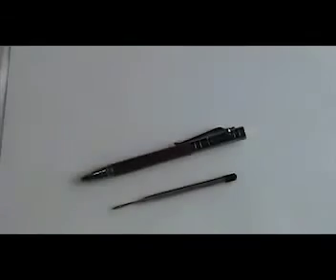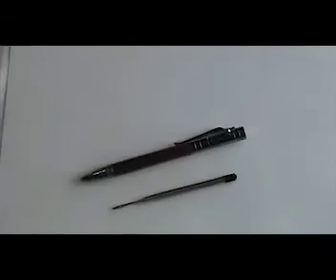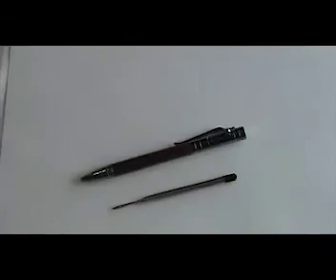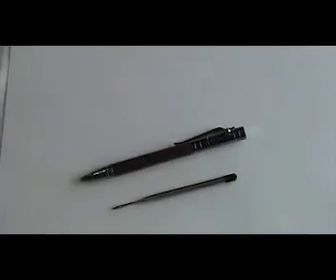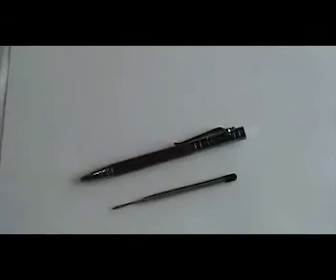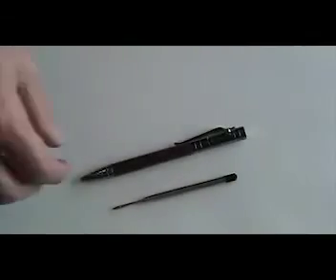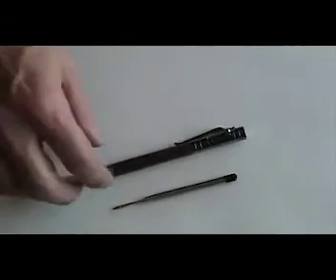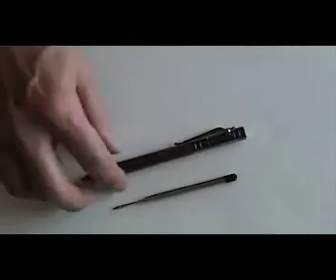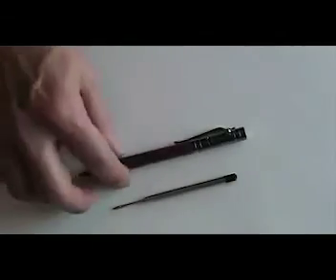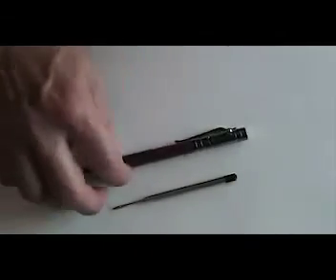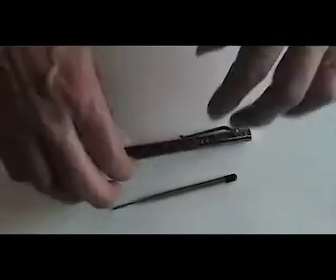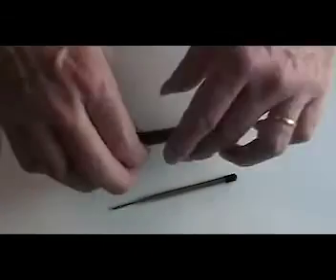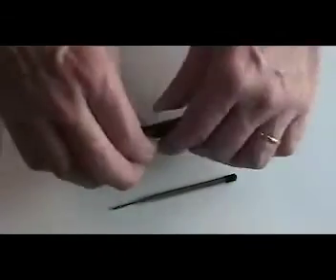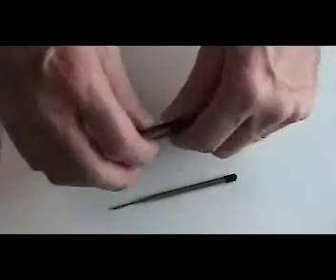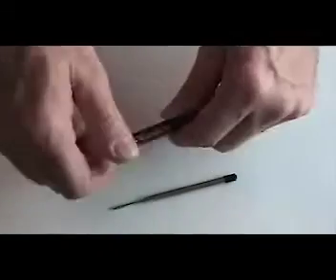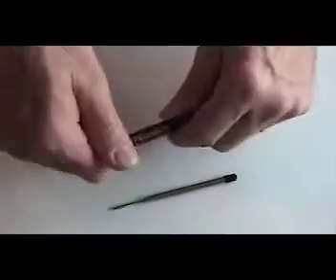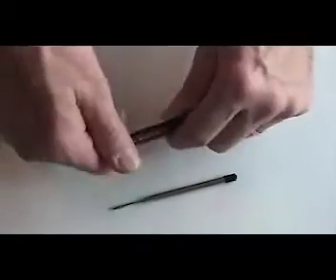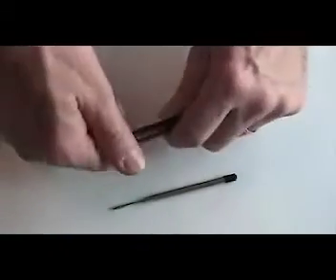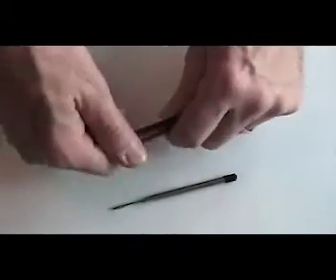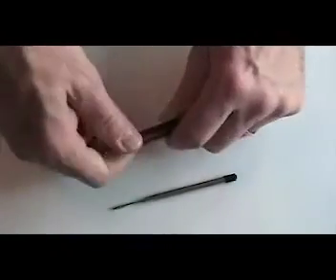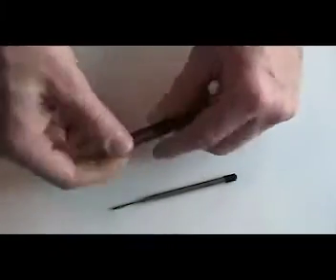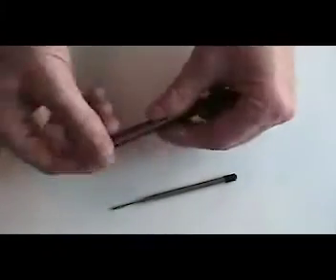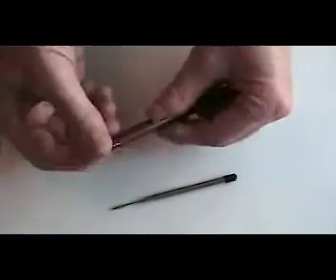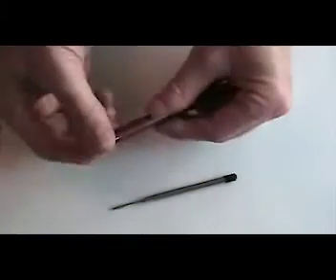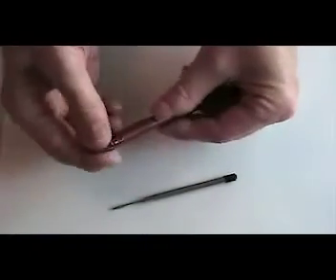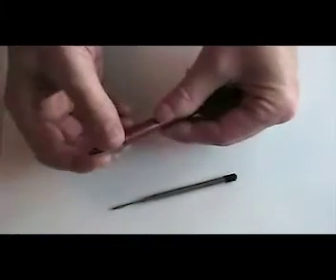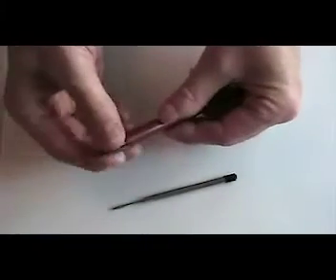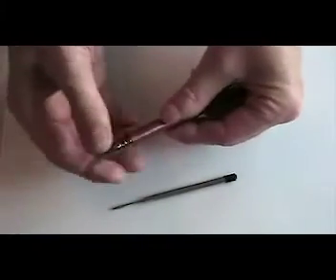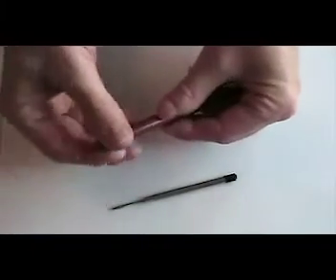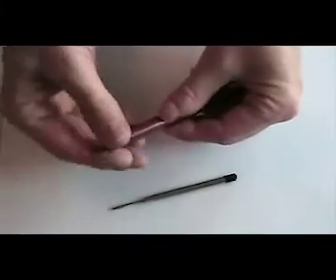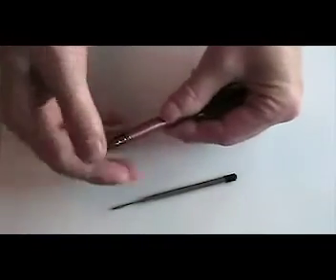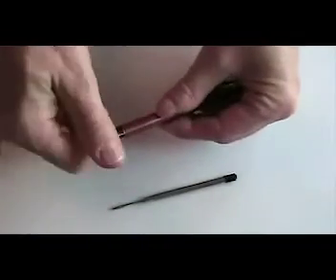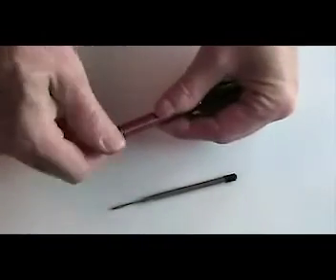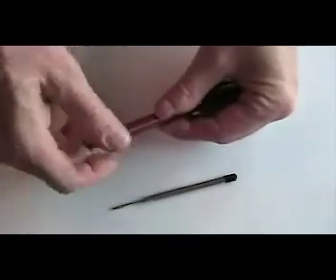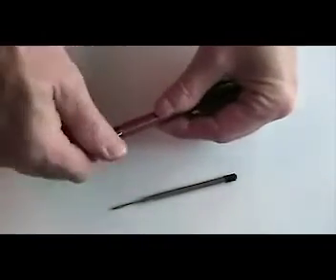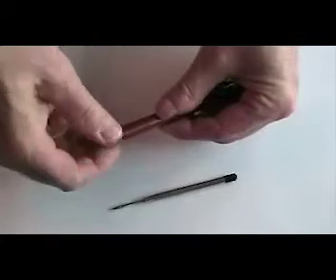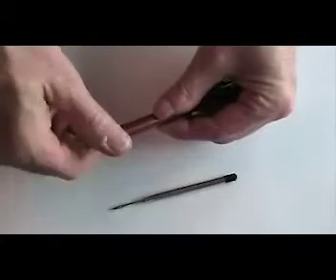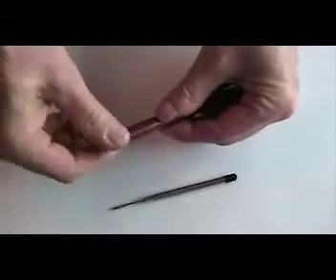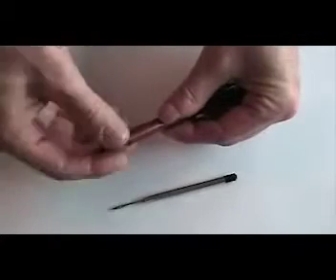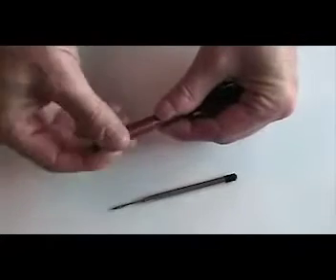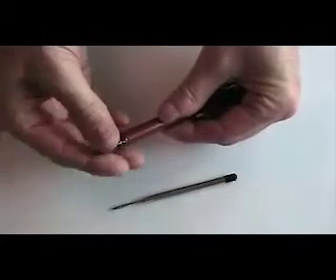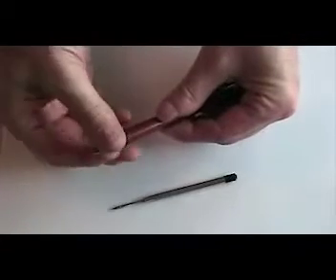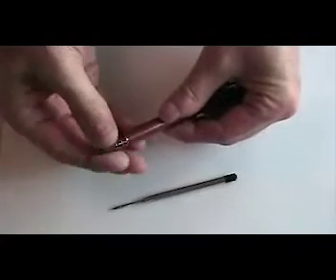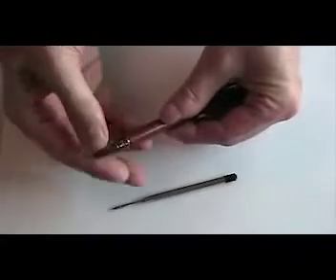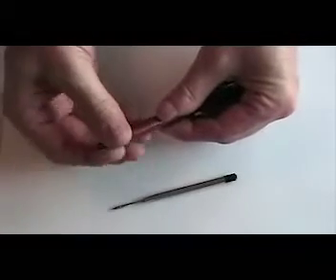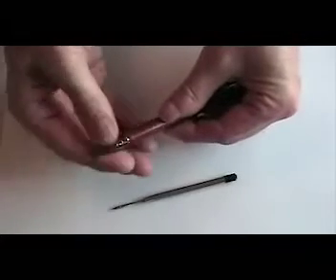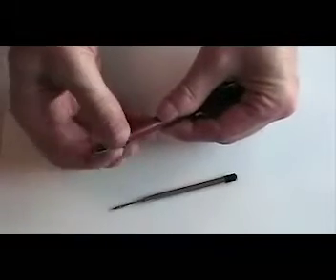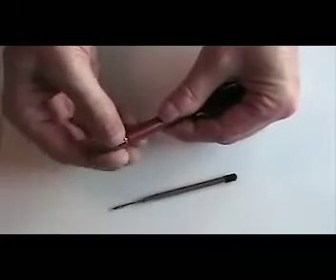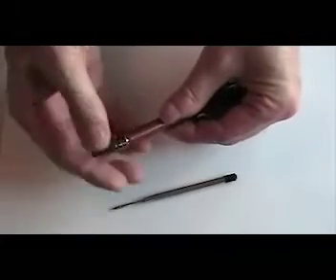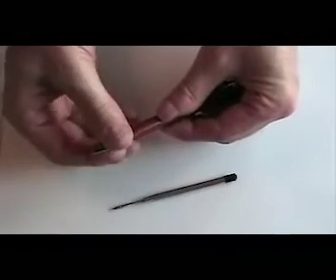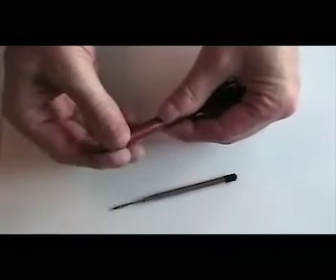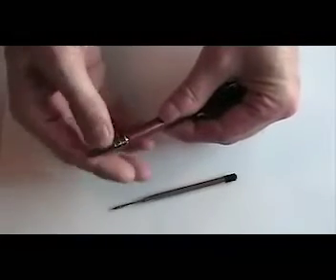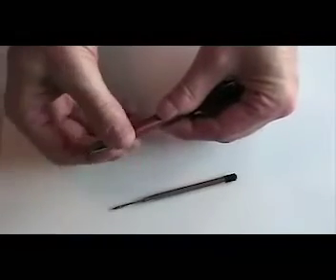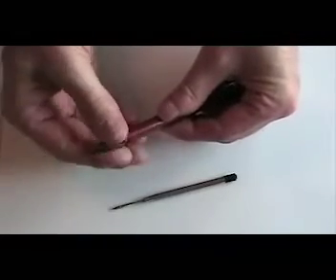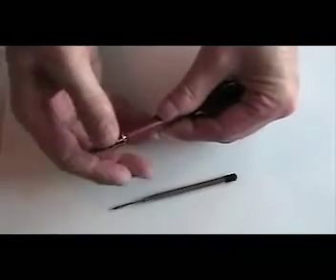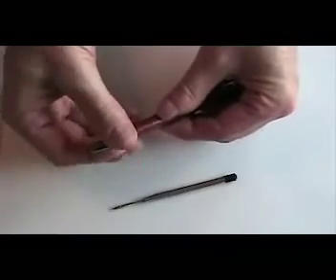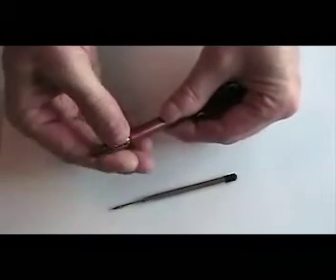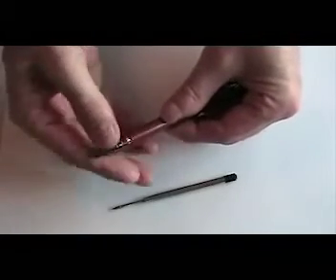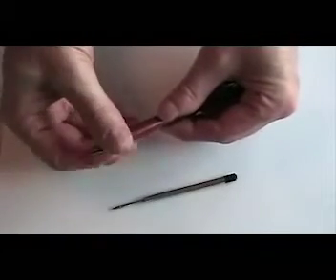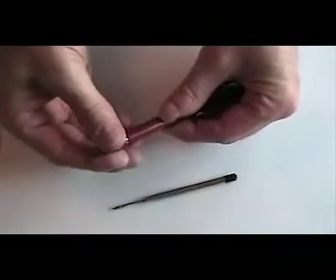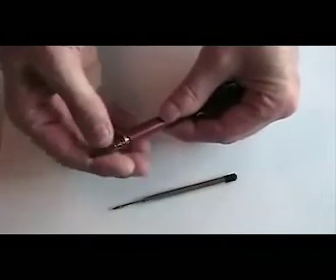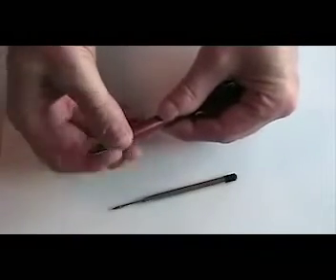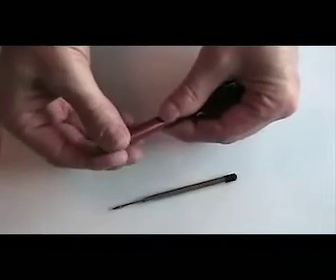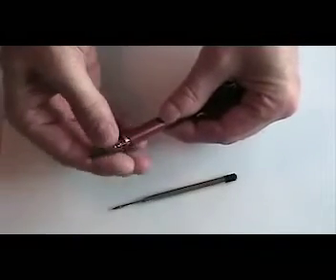To change the Parker type ink refill in your Bolt Action Tech Pen, simply unscrew and remove the bullet tip, being careful not to lose the spring.